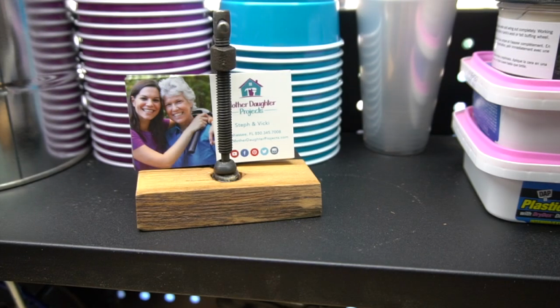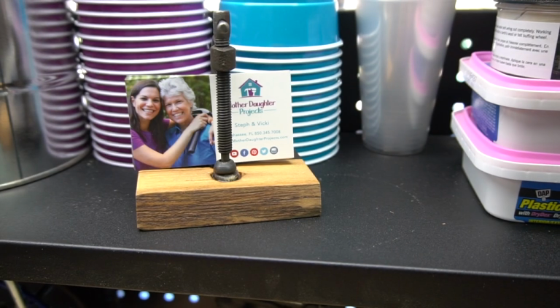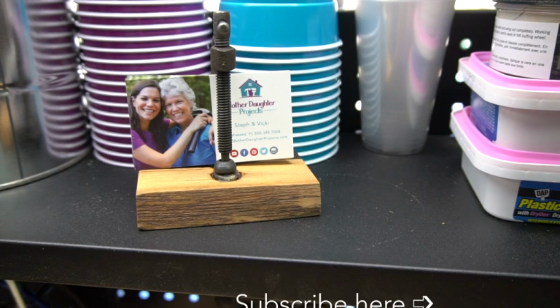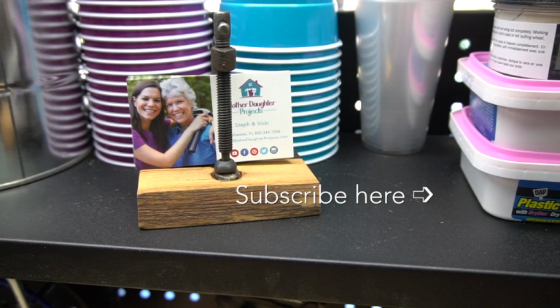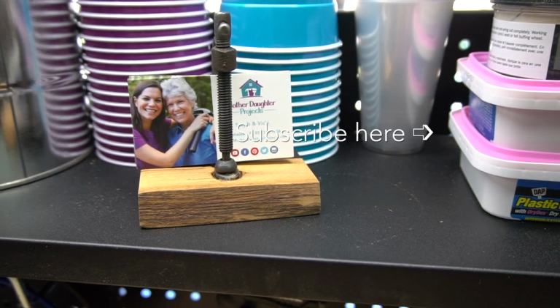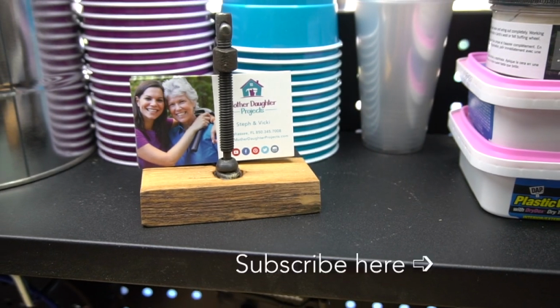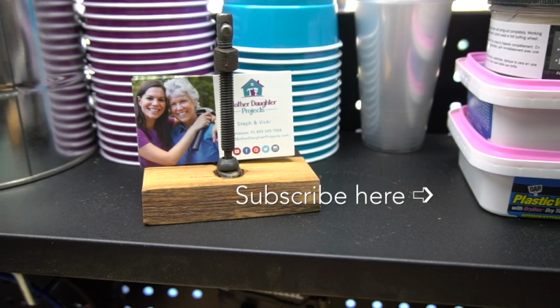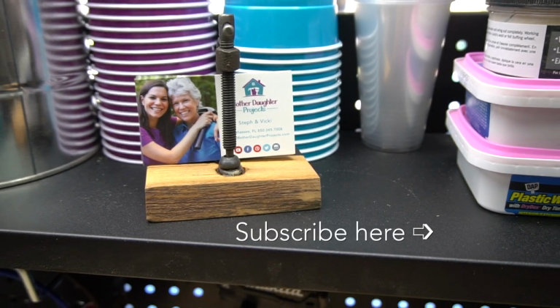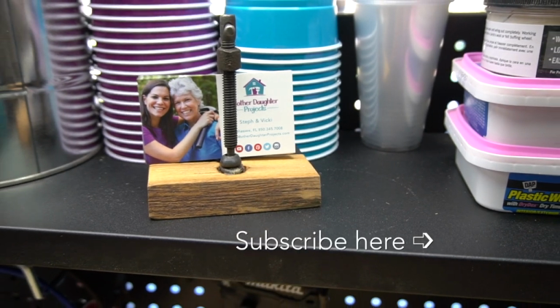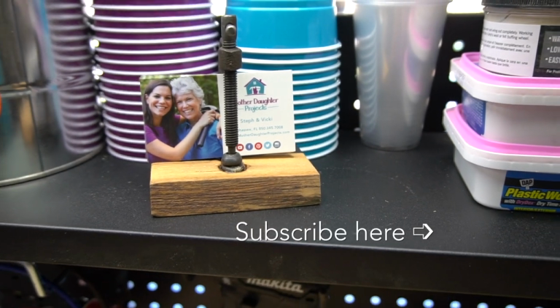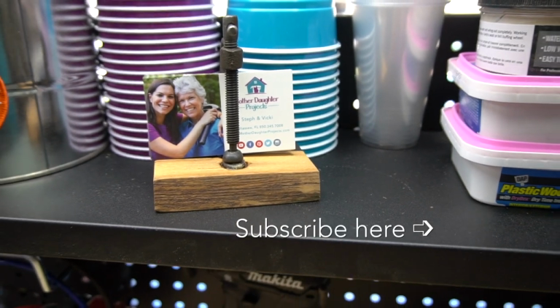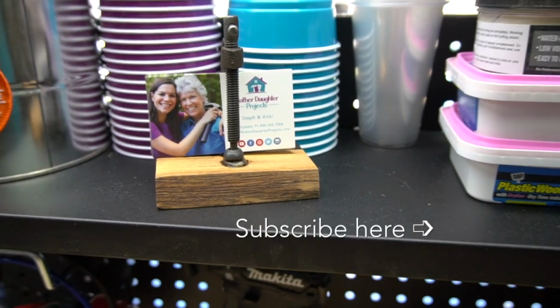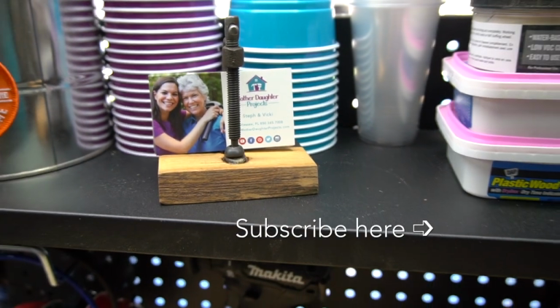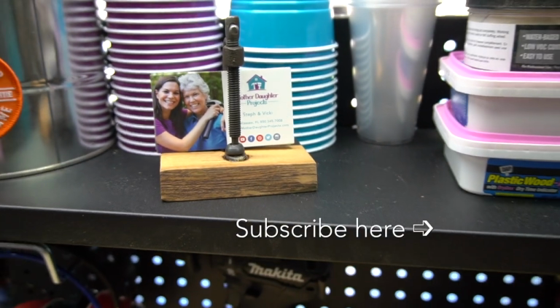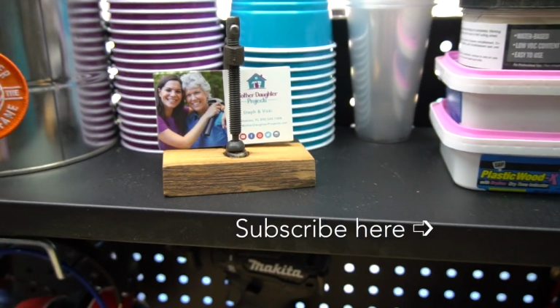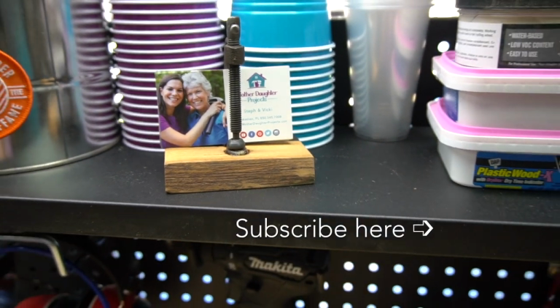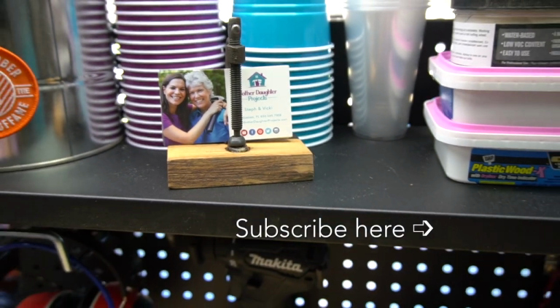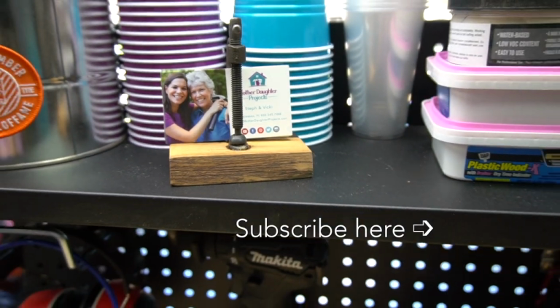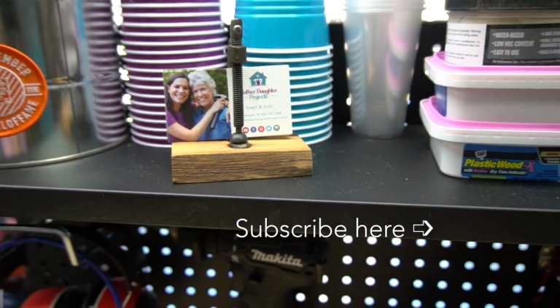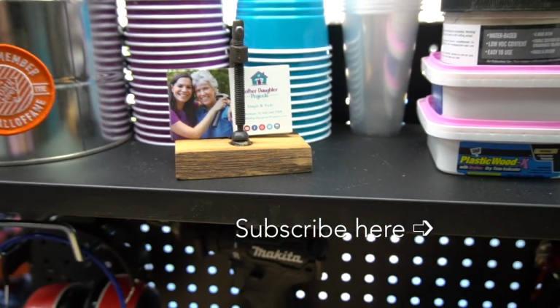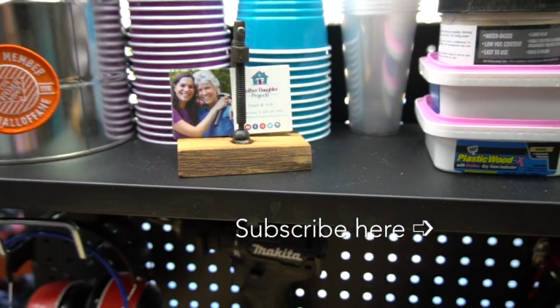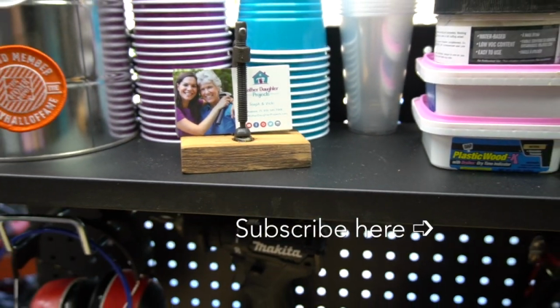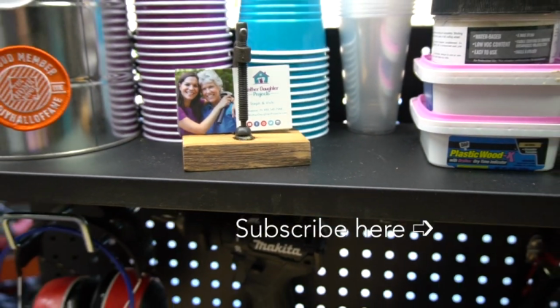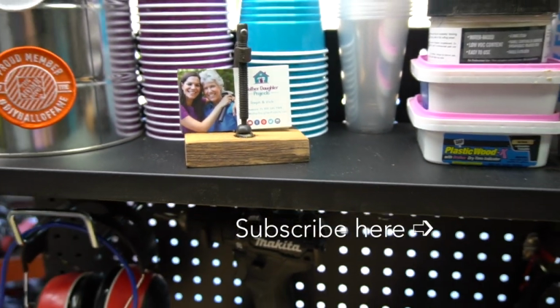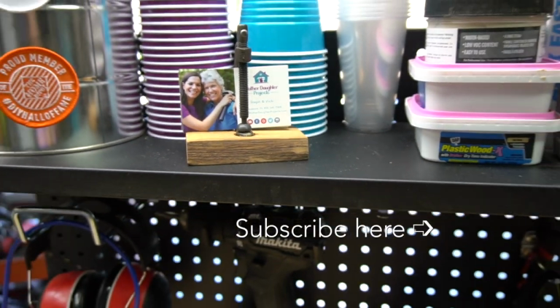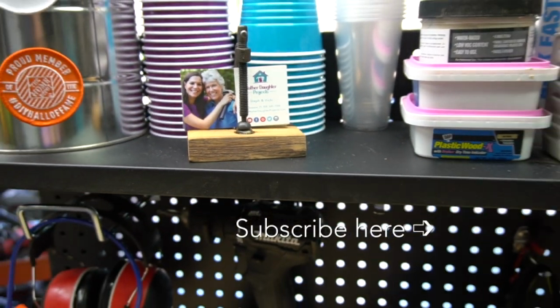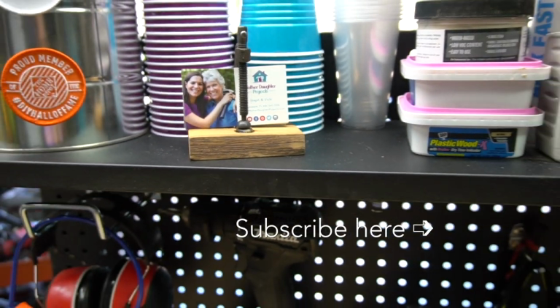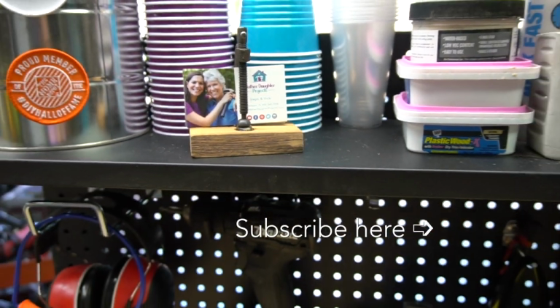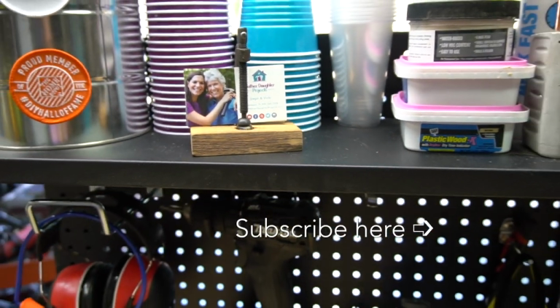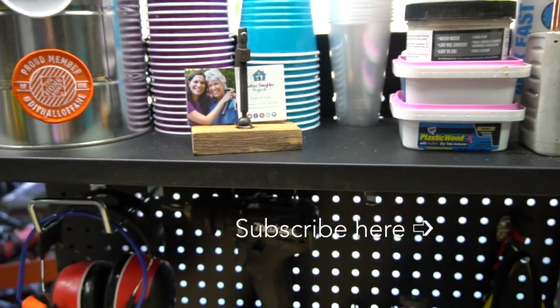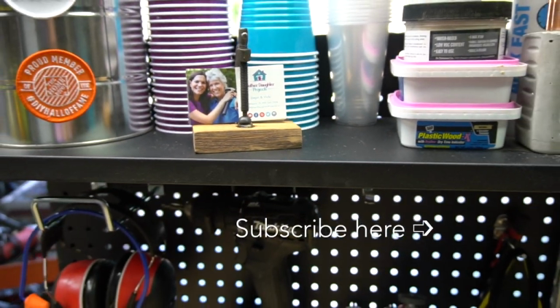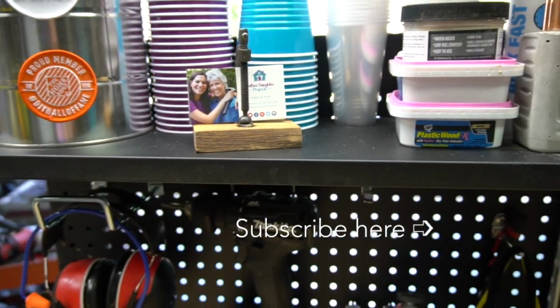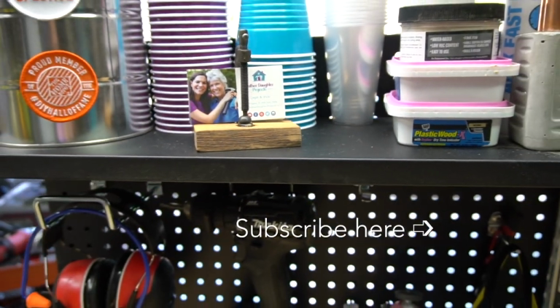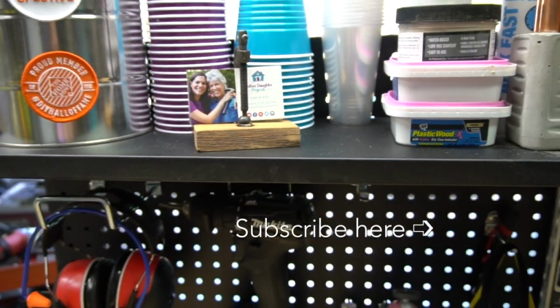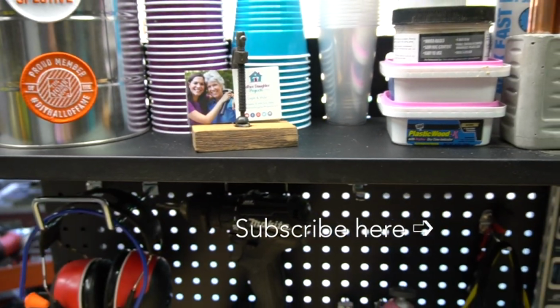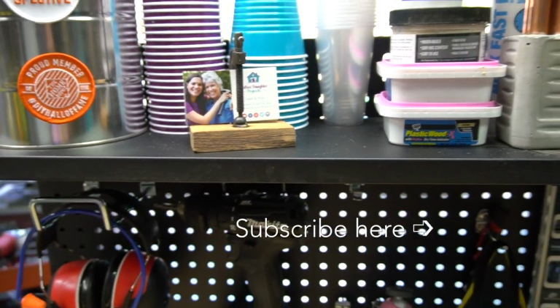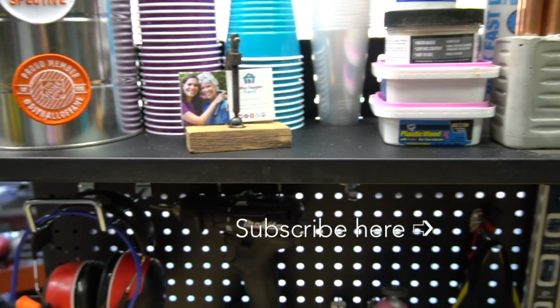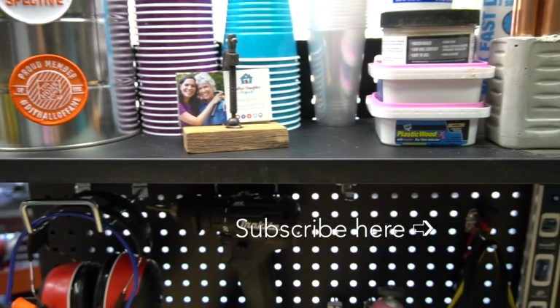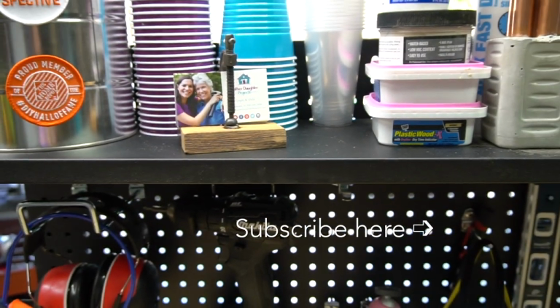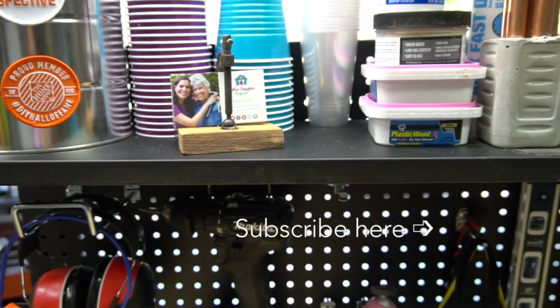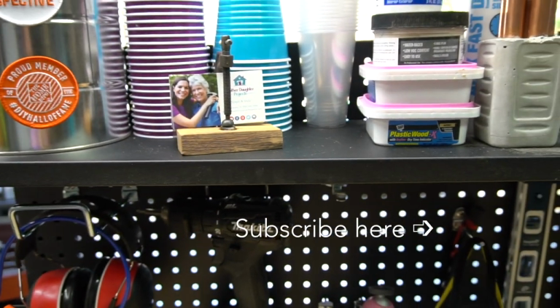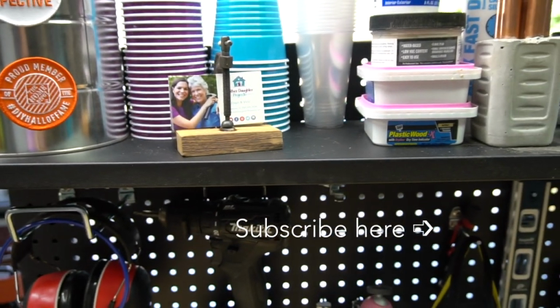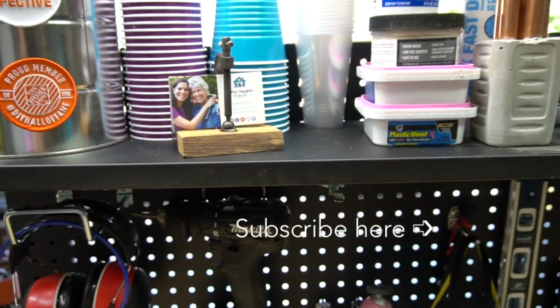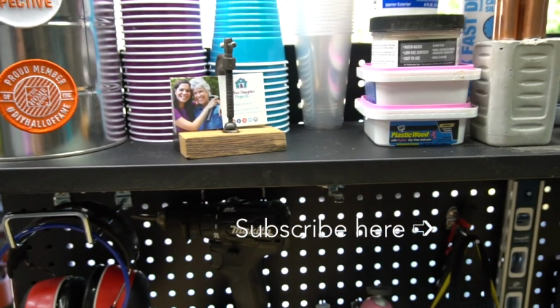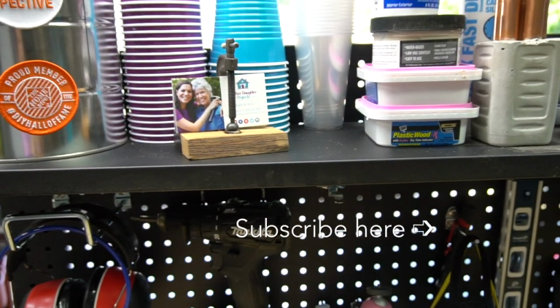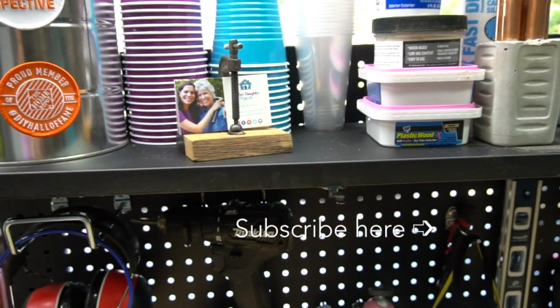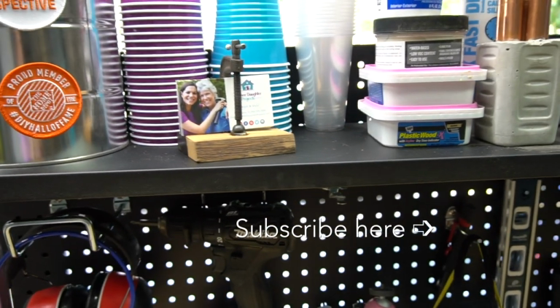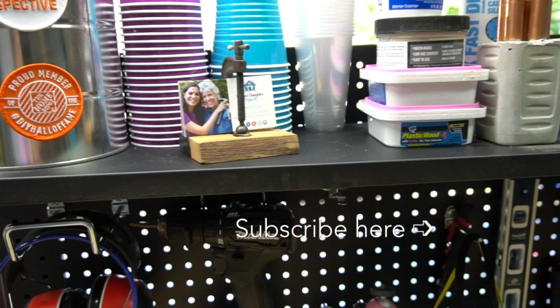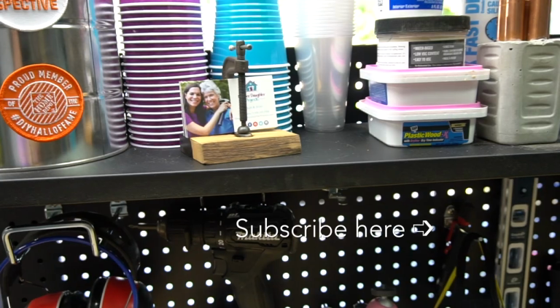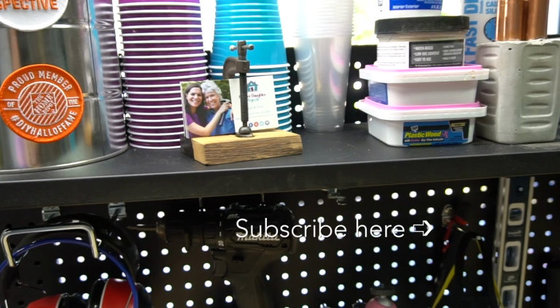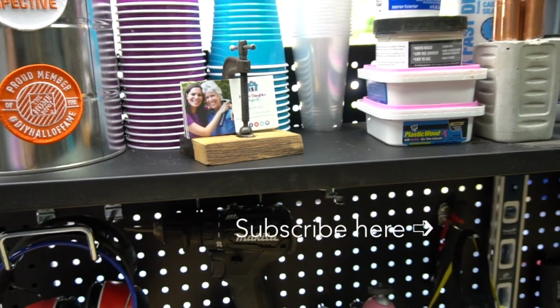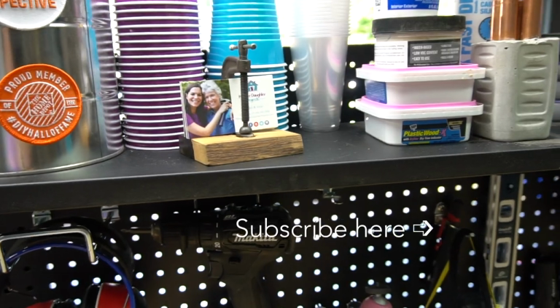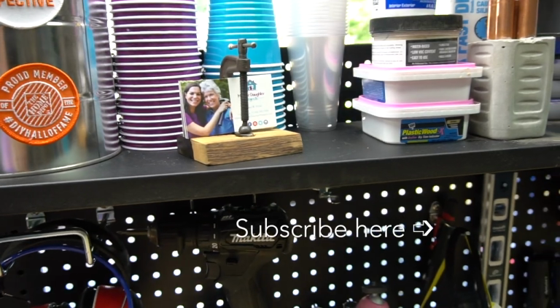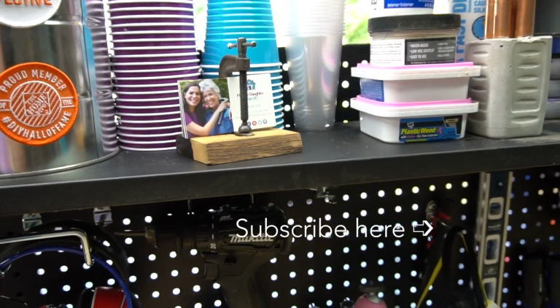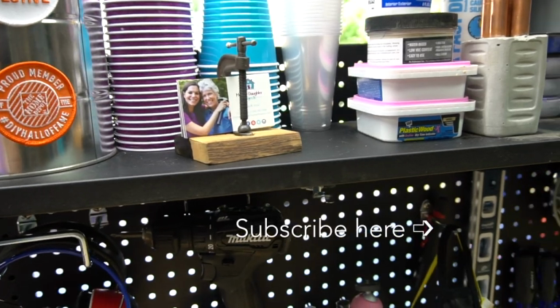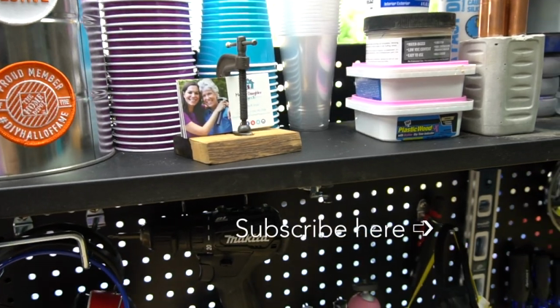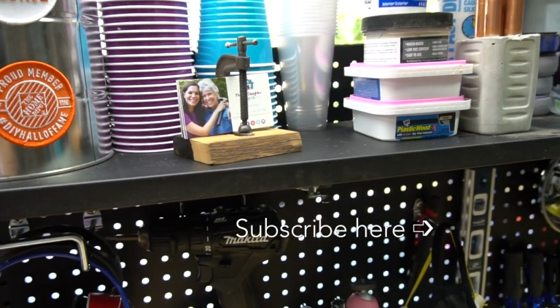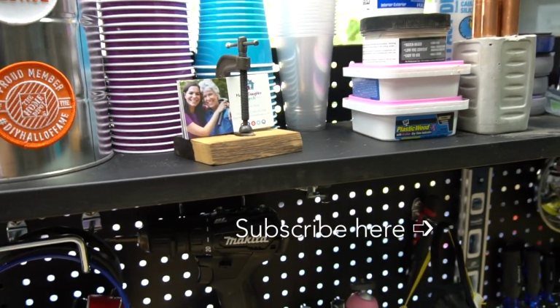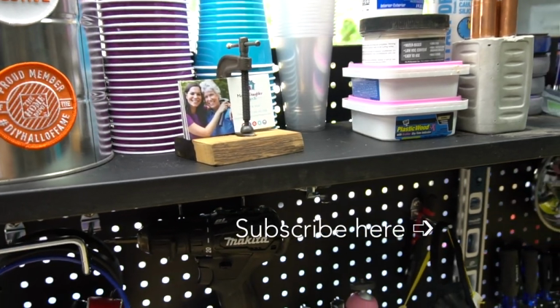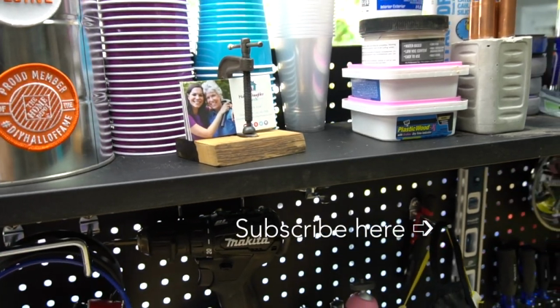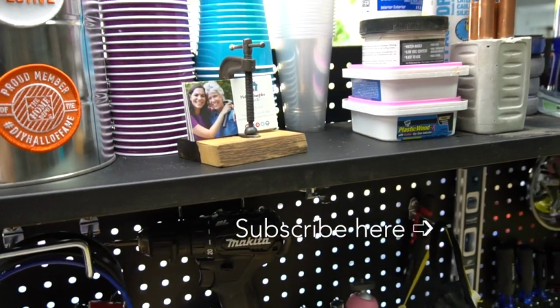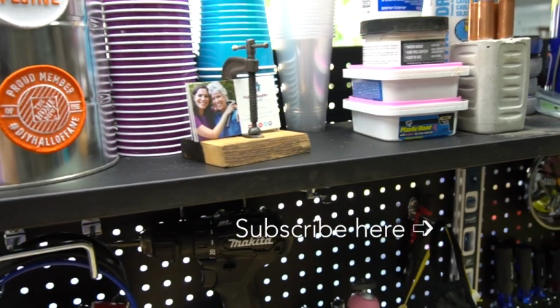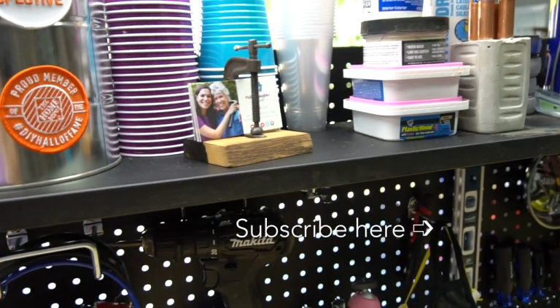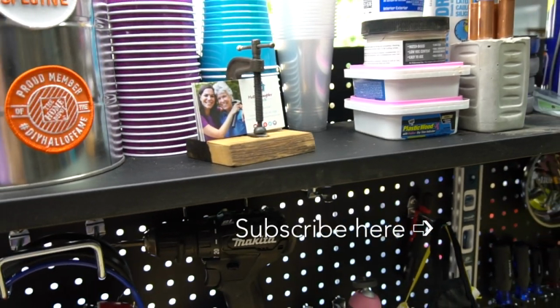For more projects like this, be sure to visit us at motherdaughterprojects.com.